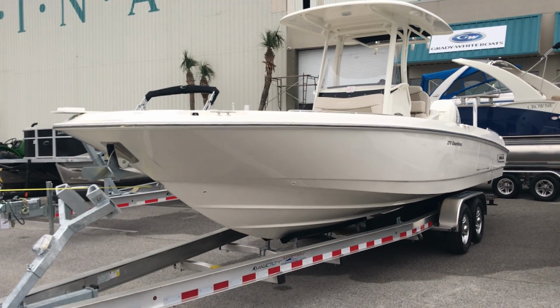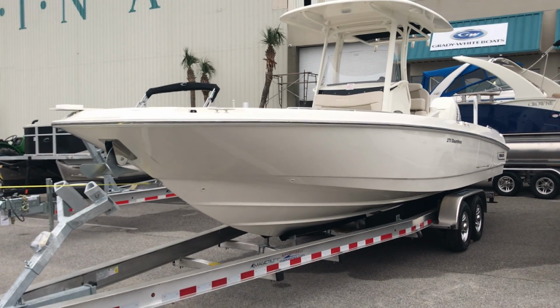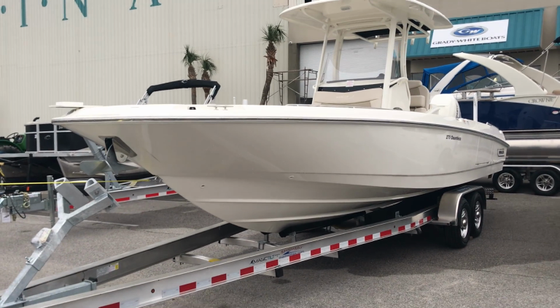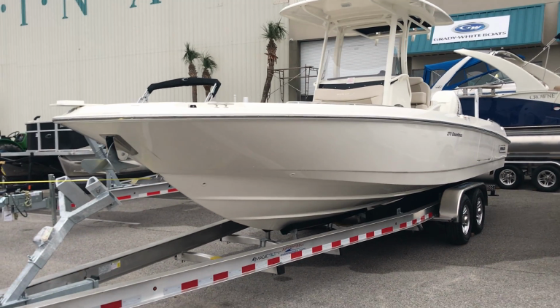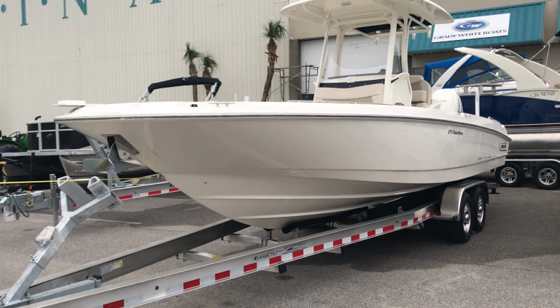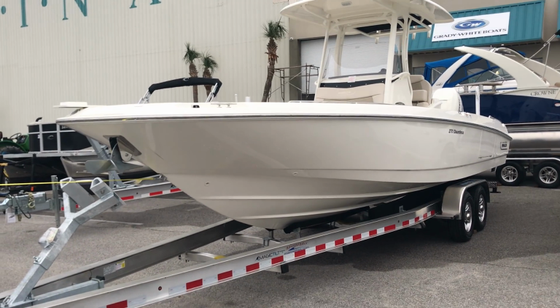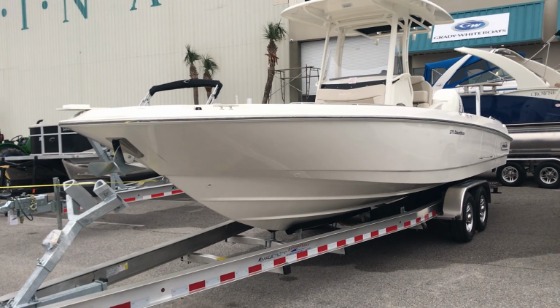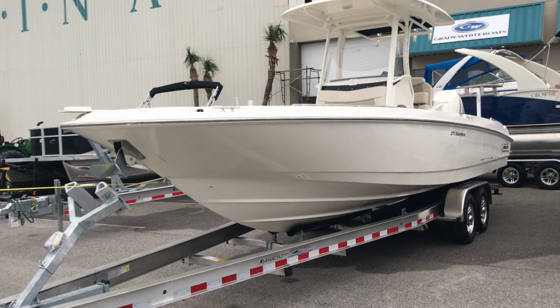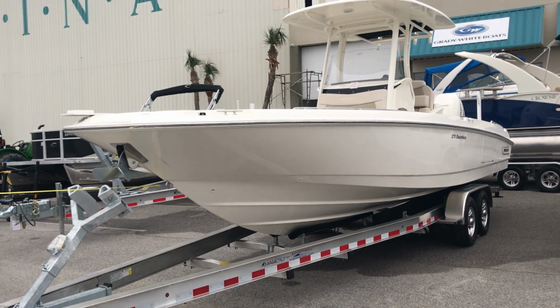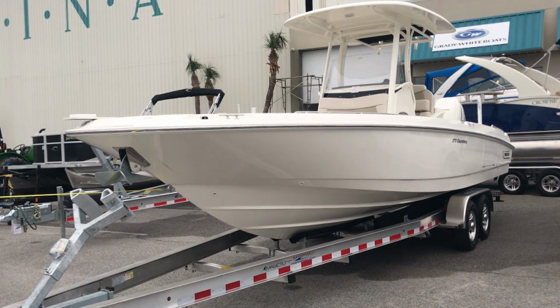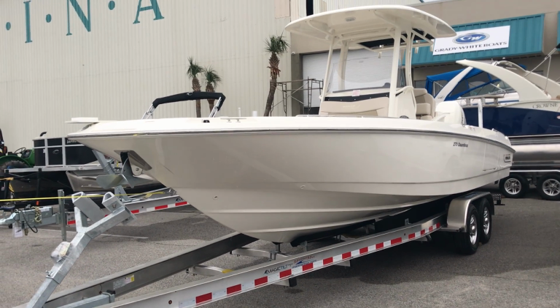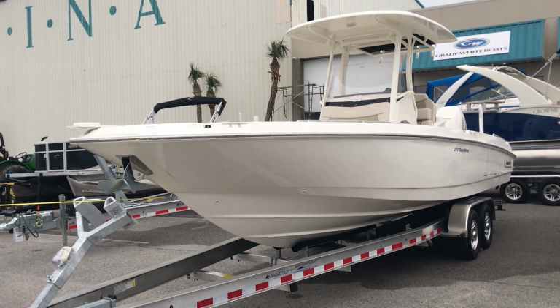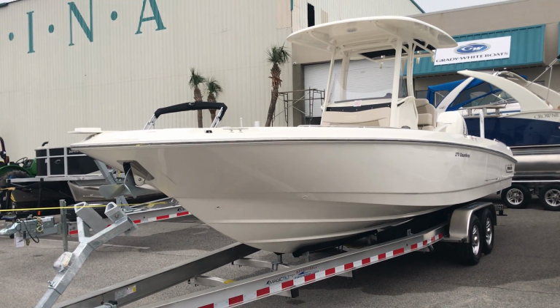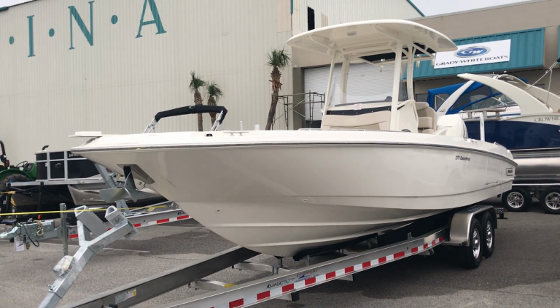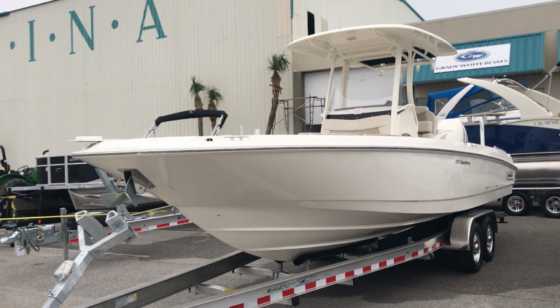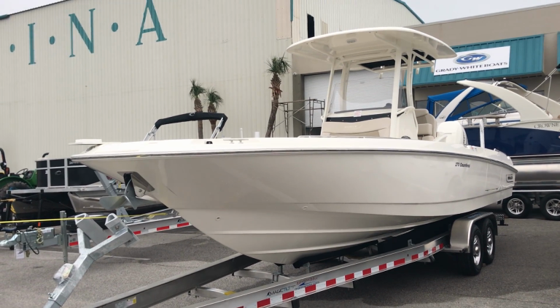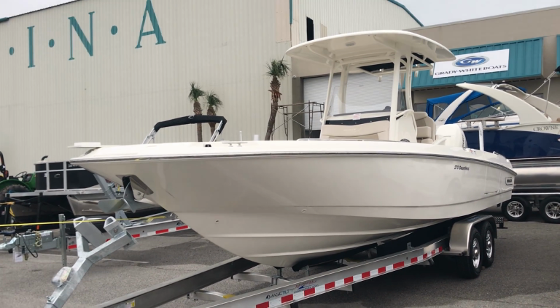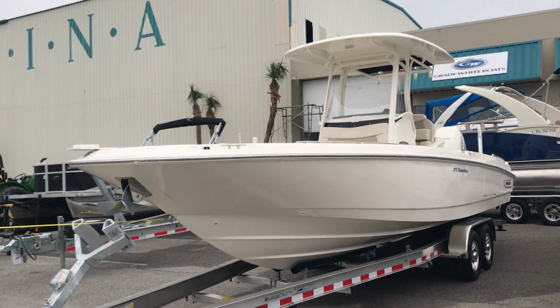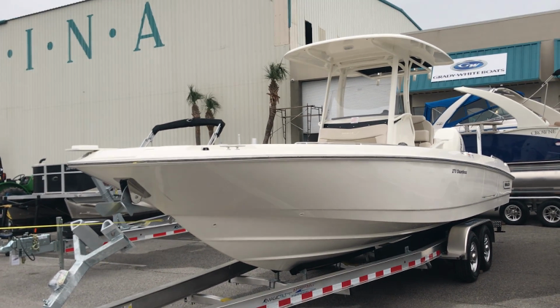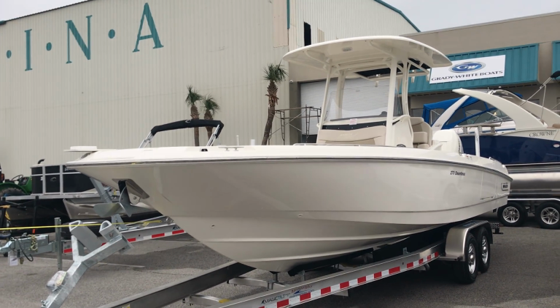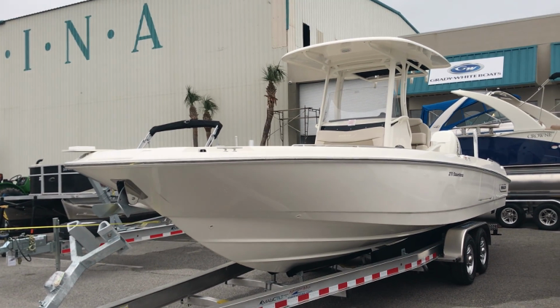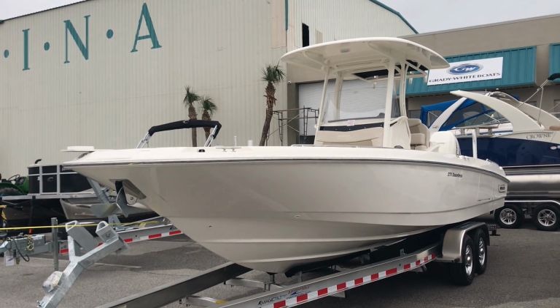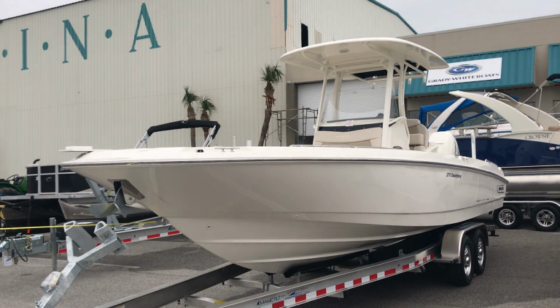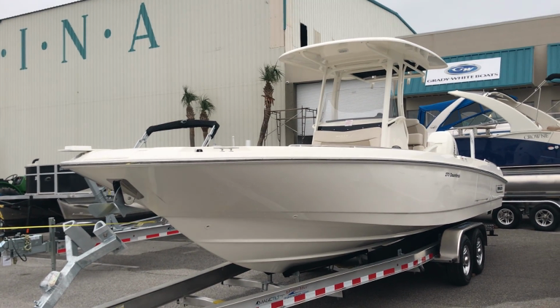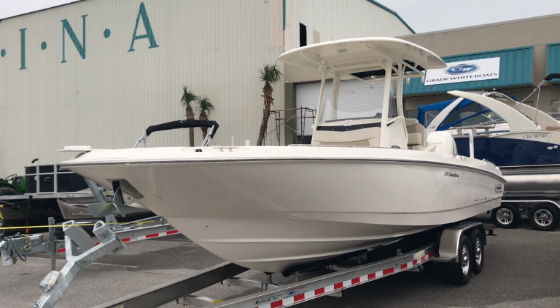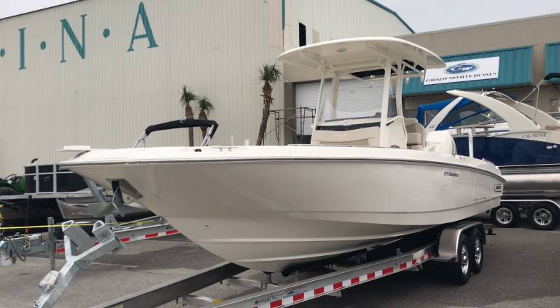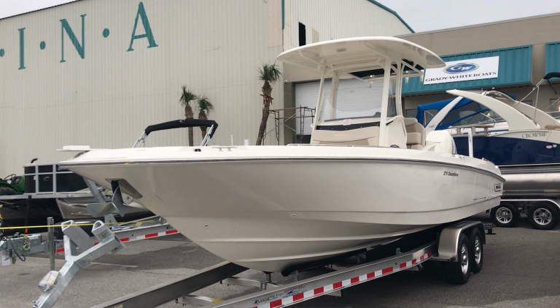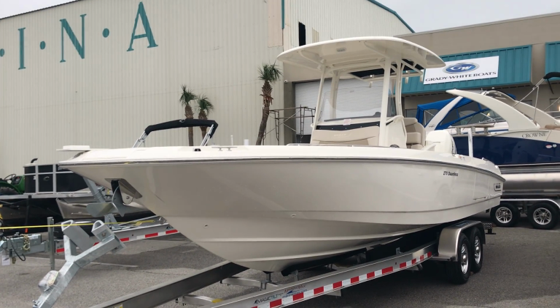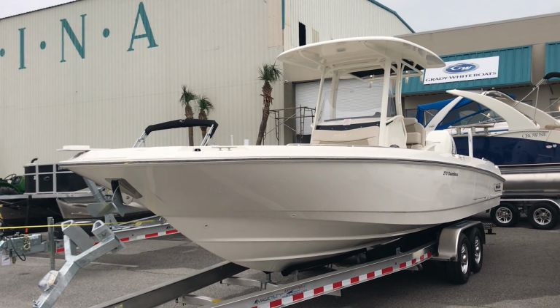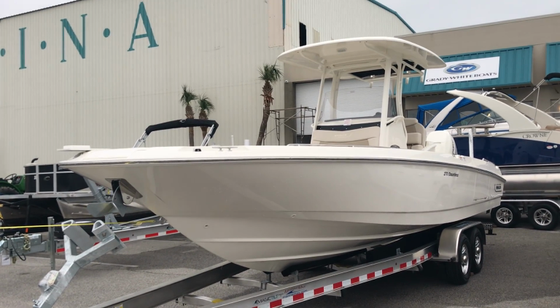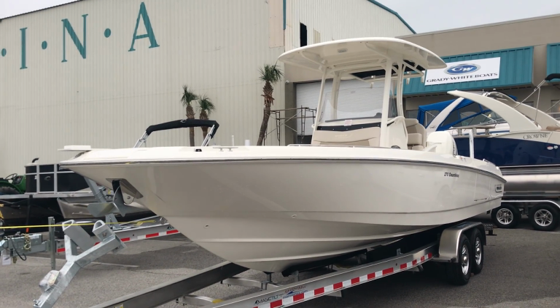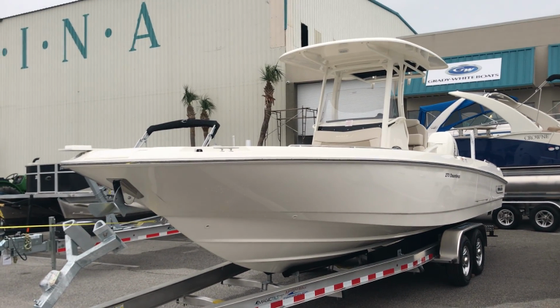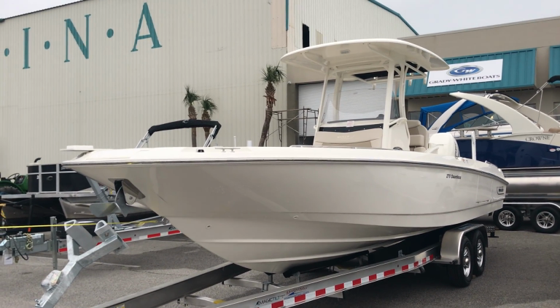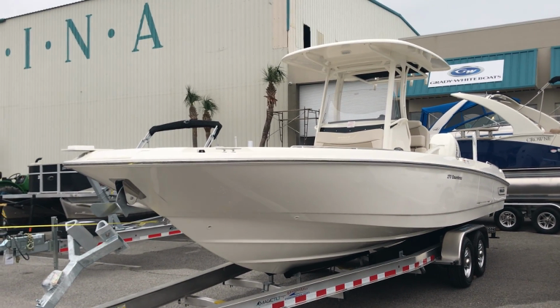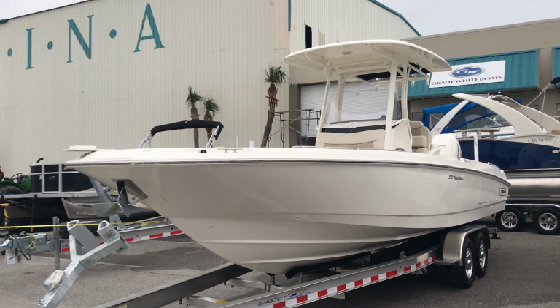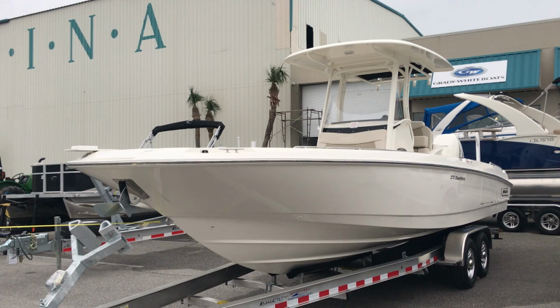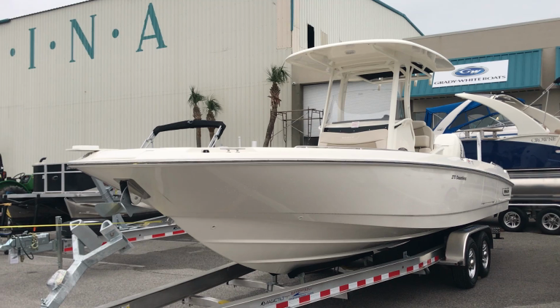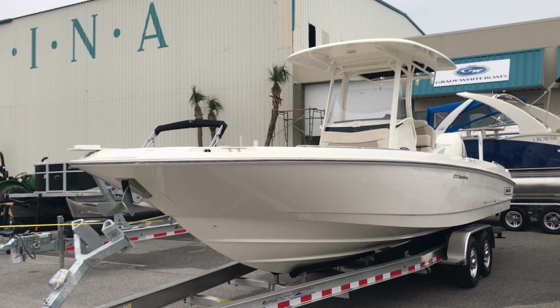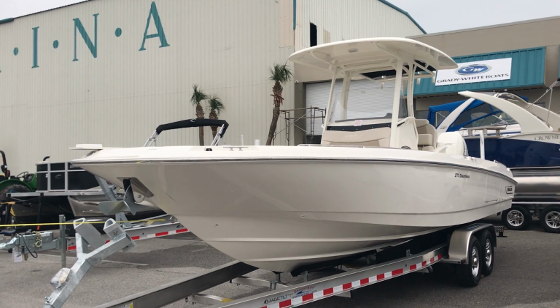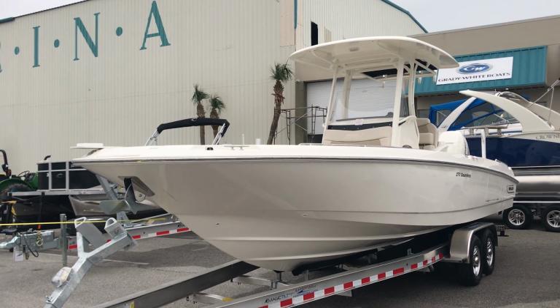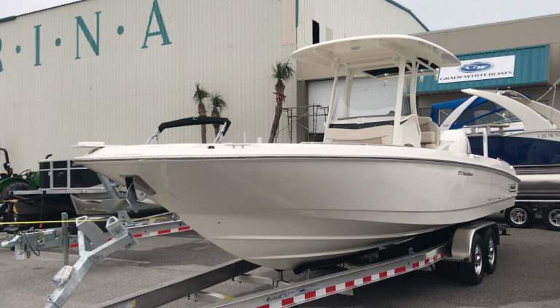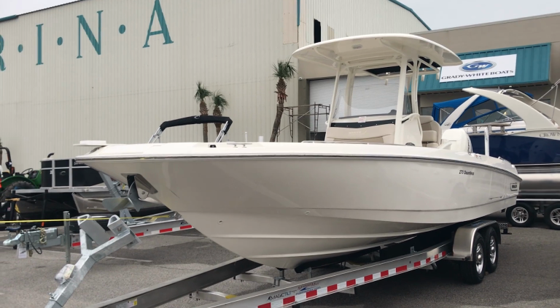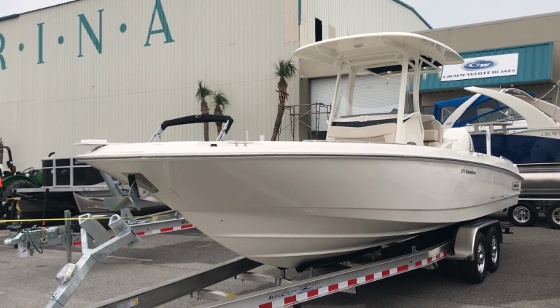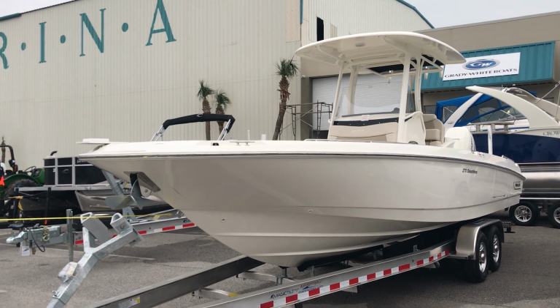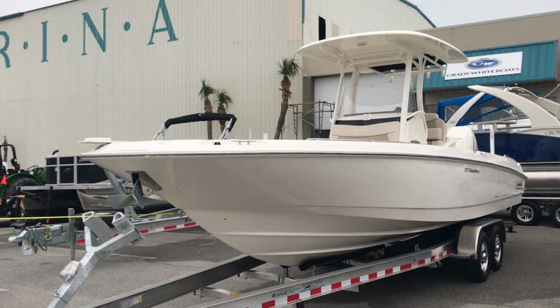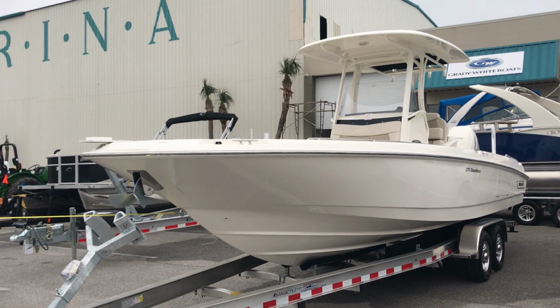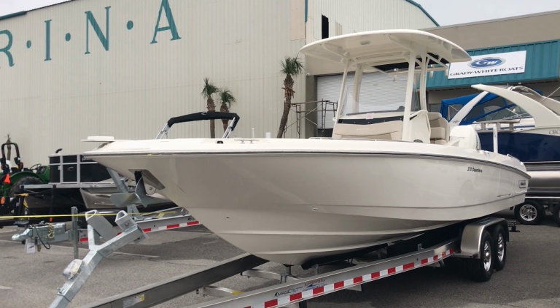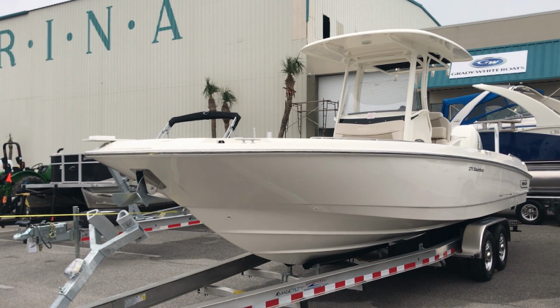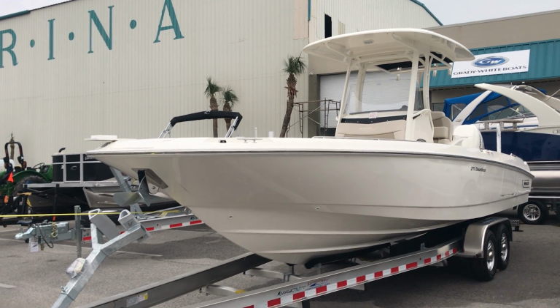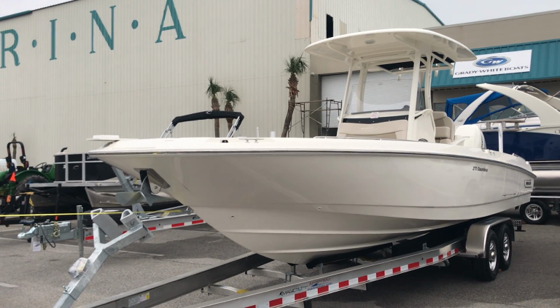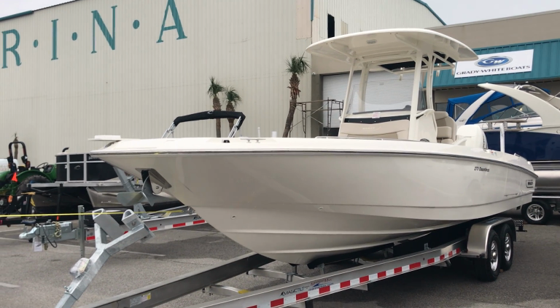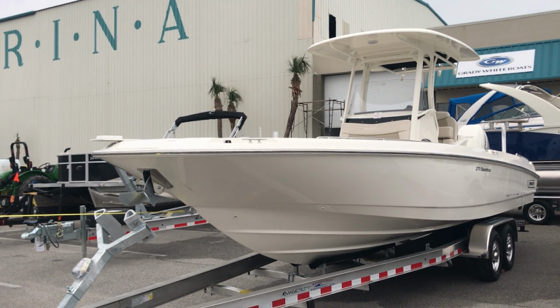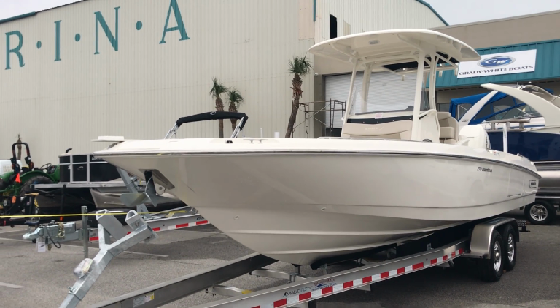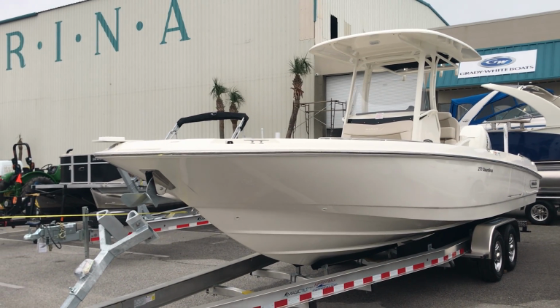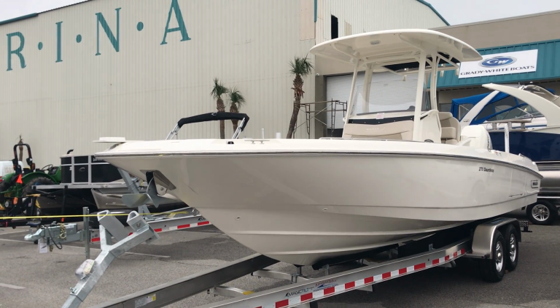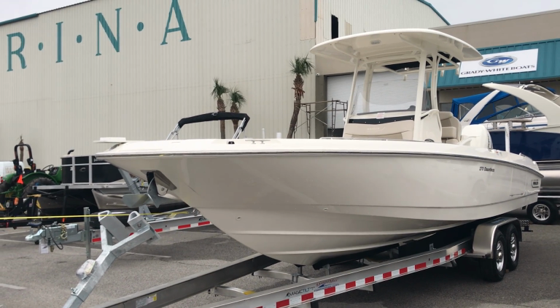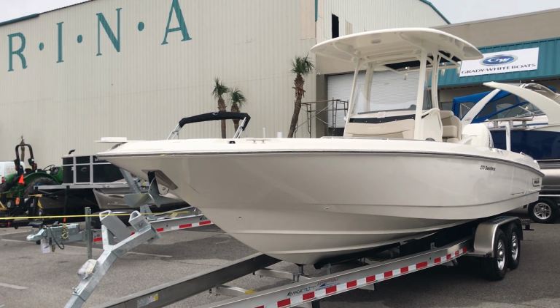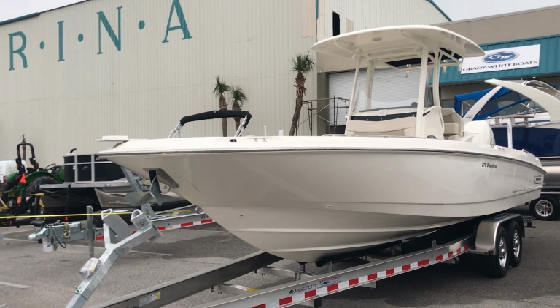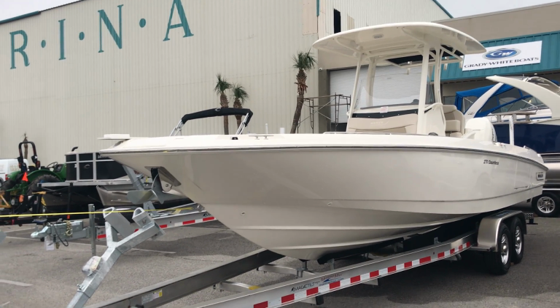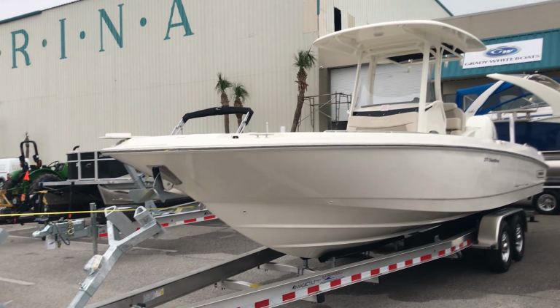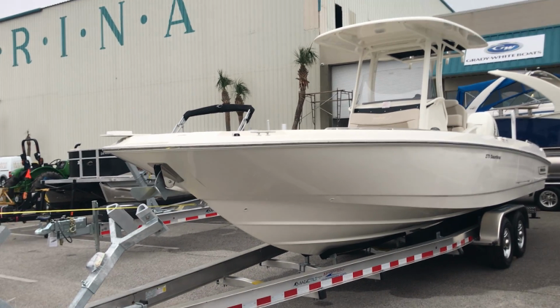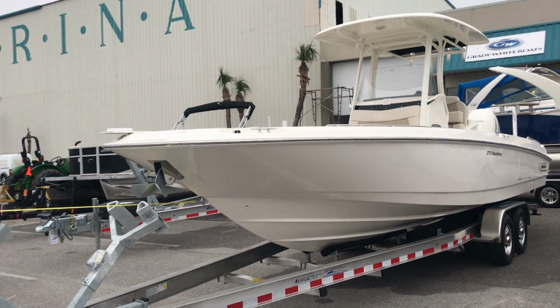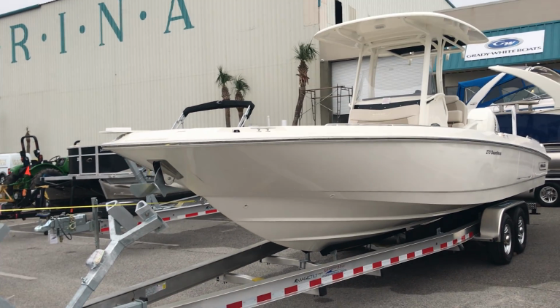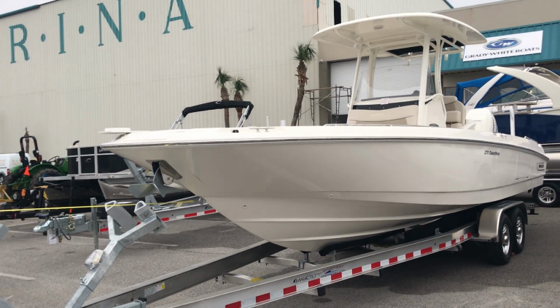A phenomenal, versatile boat. Come see us here at MarineMax Panama City Beach and ask for Jay Danberg. Thank you.